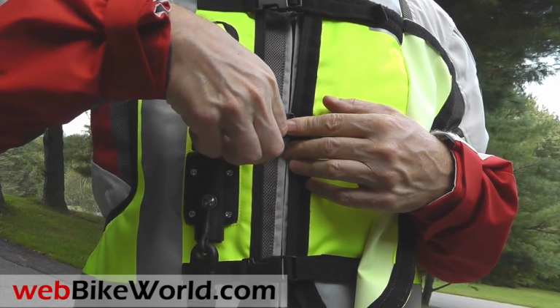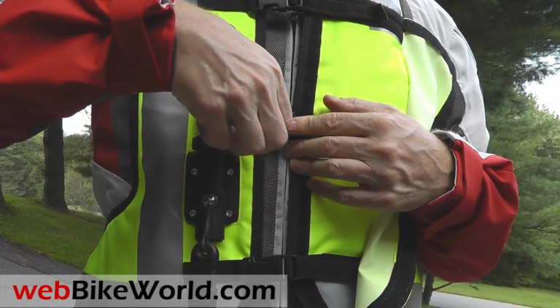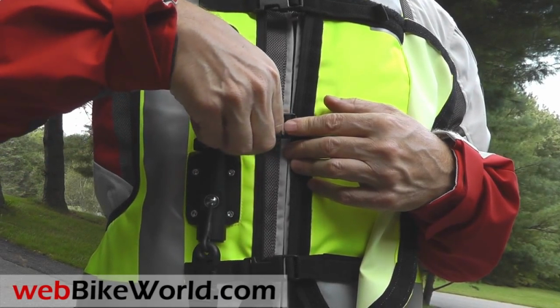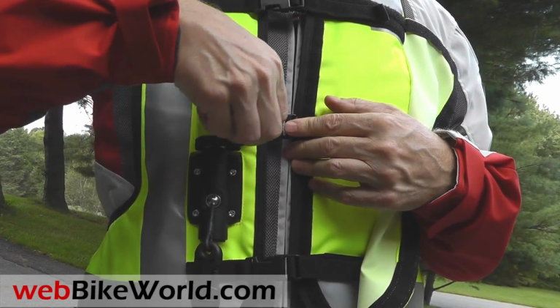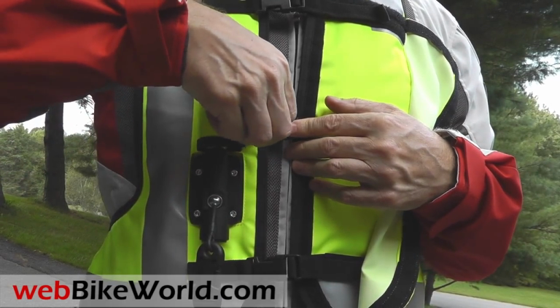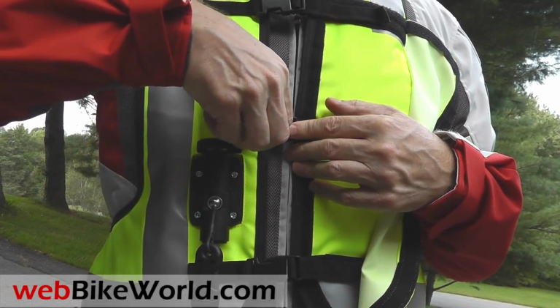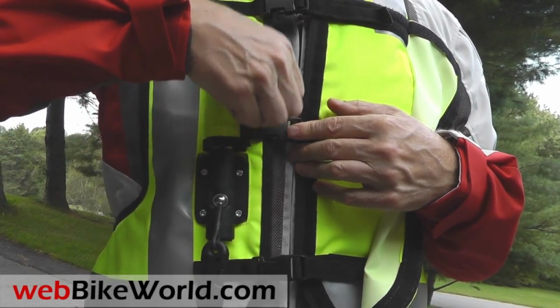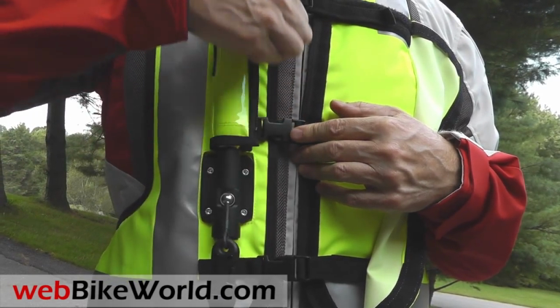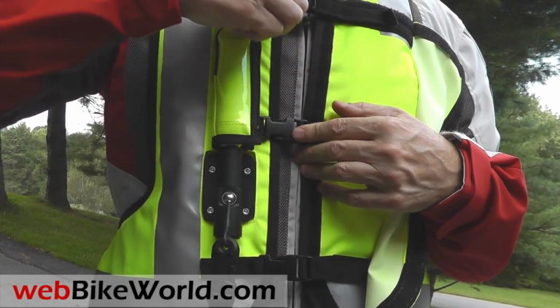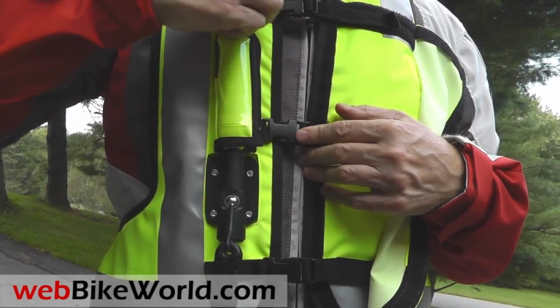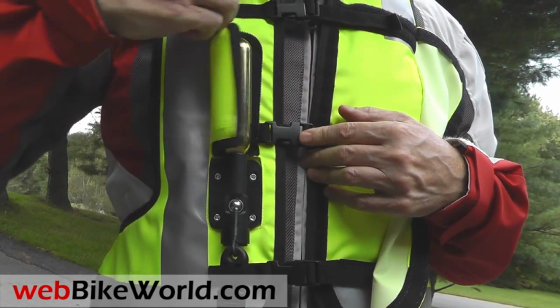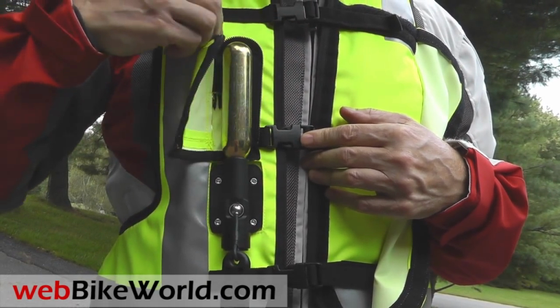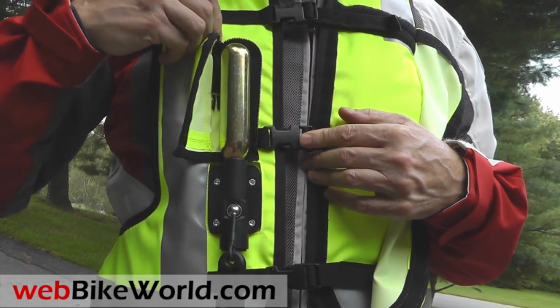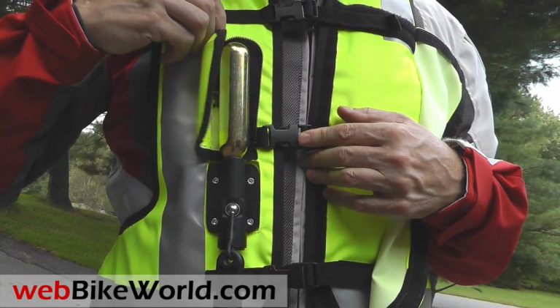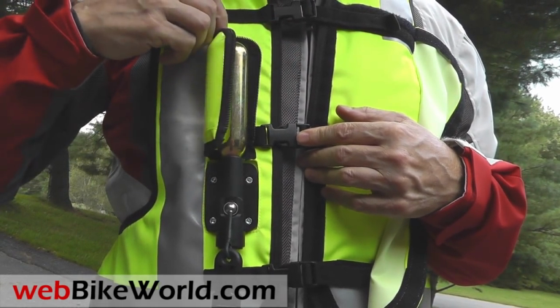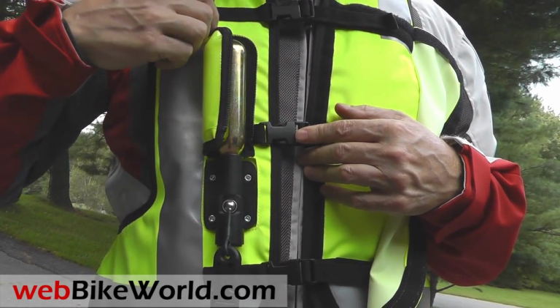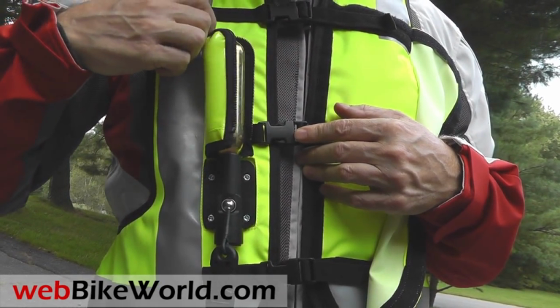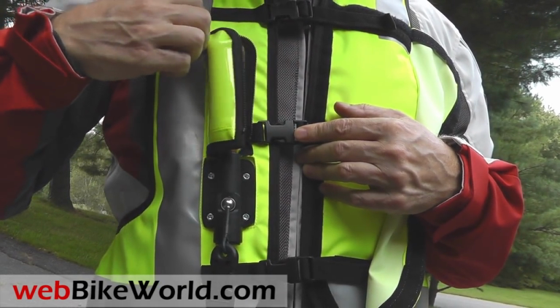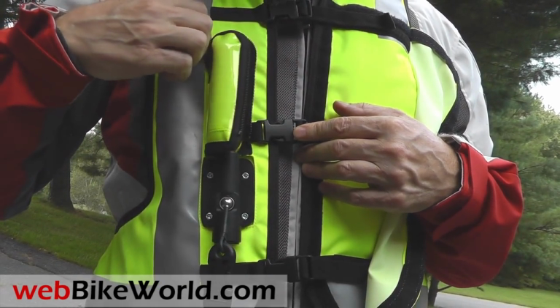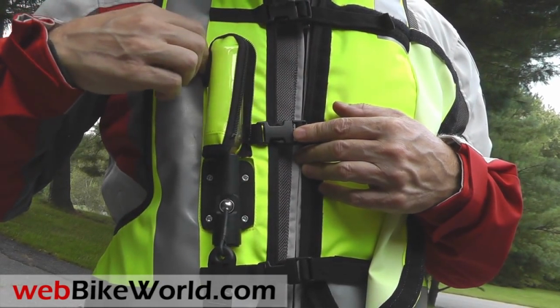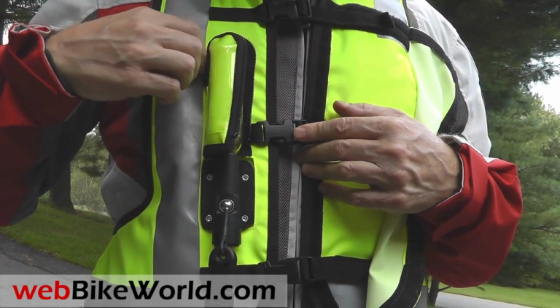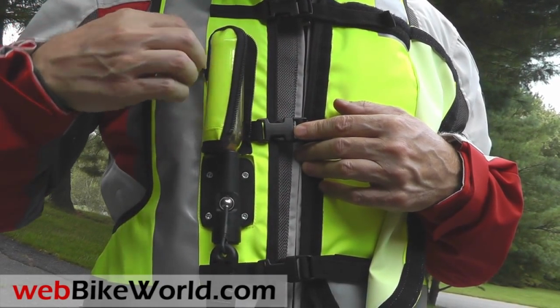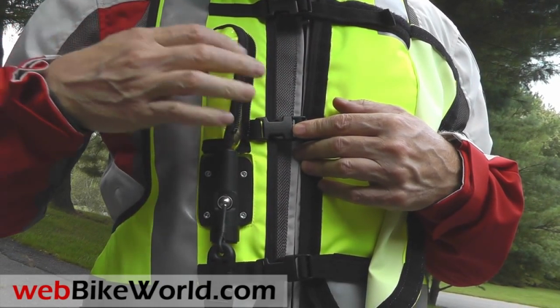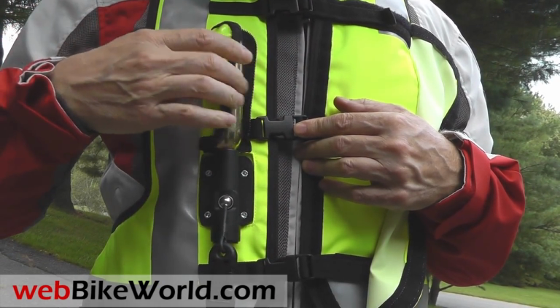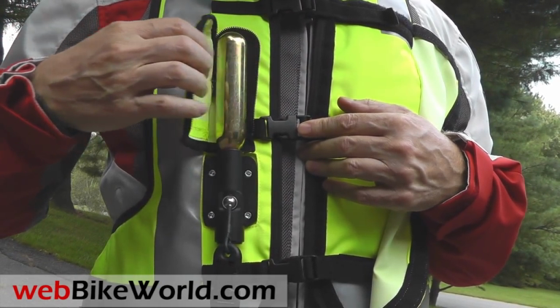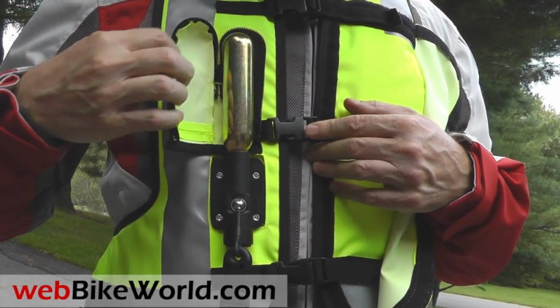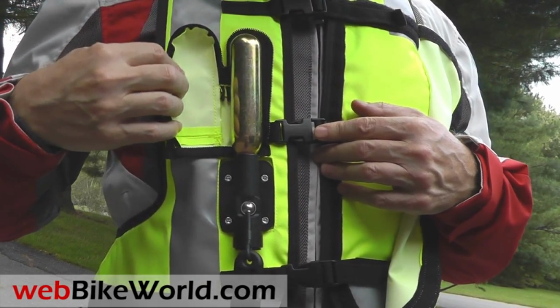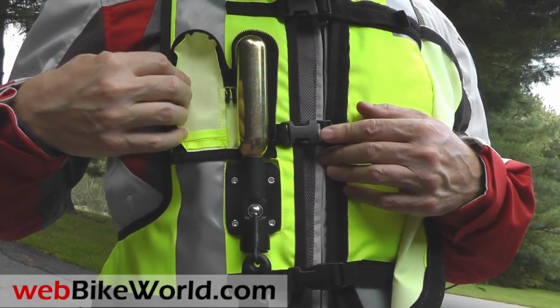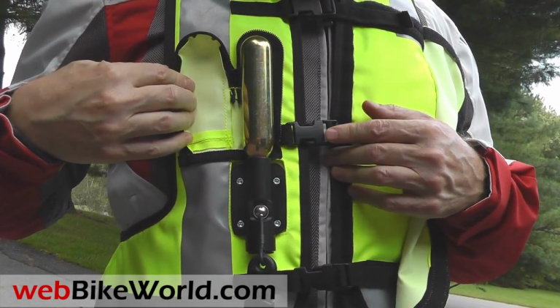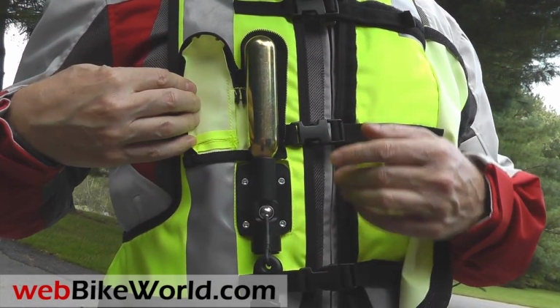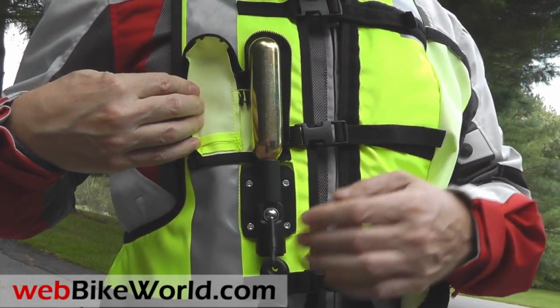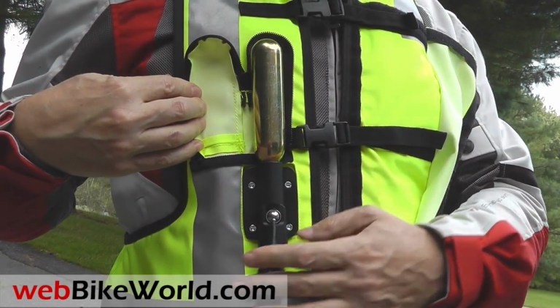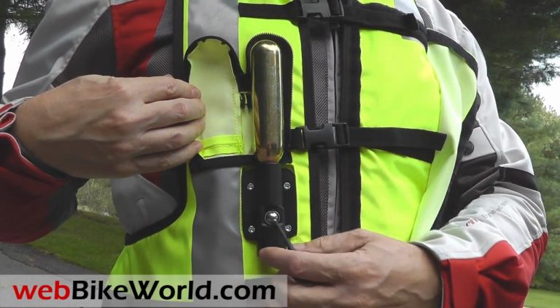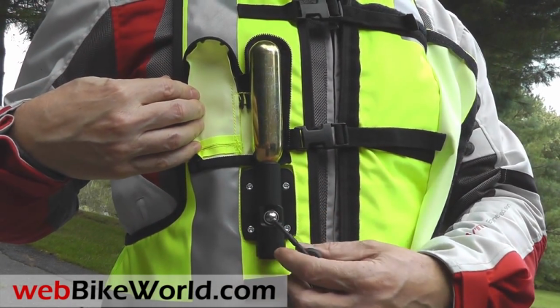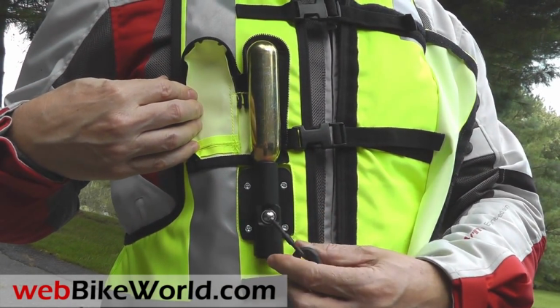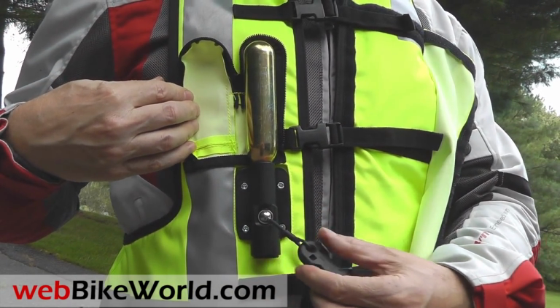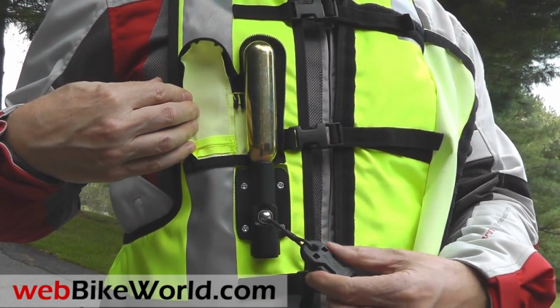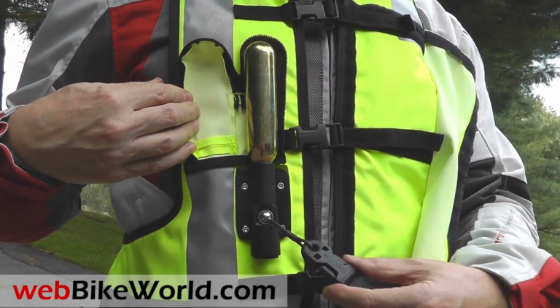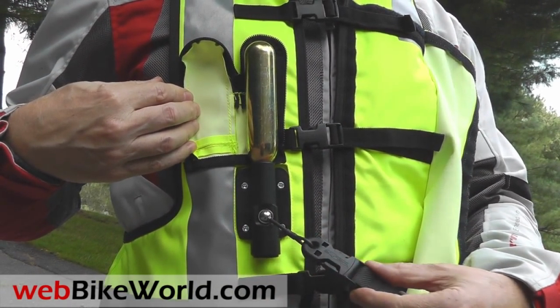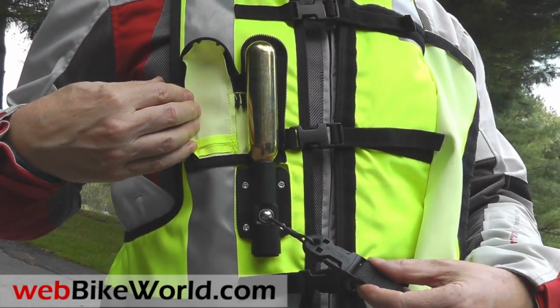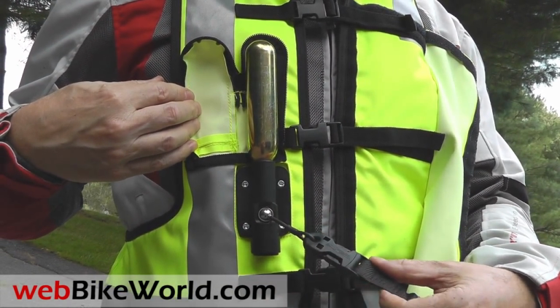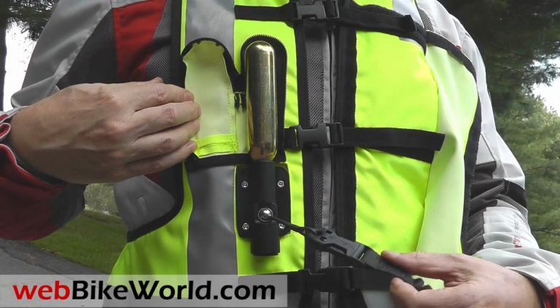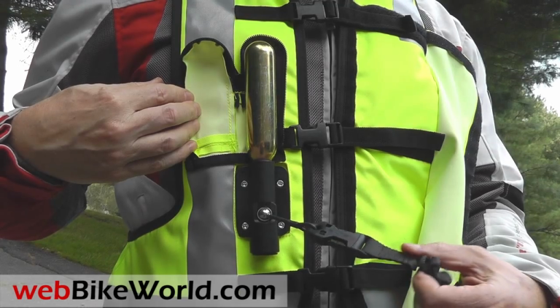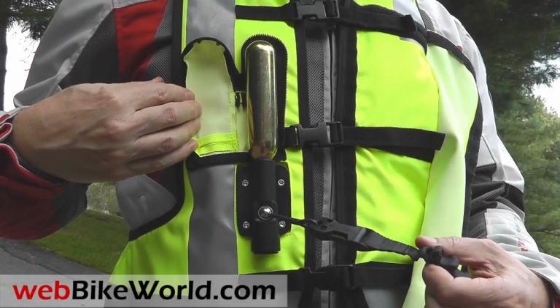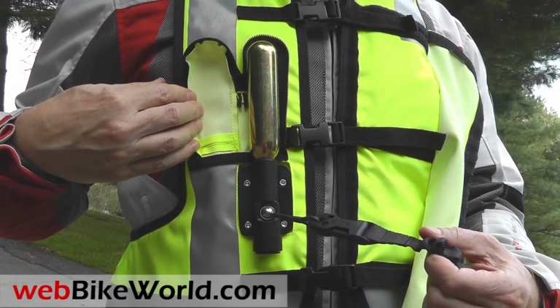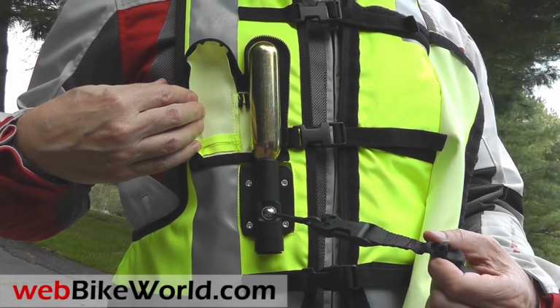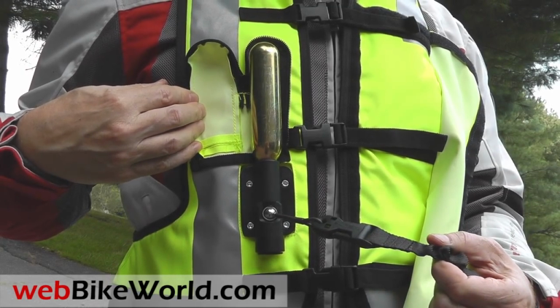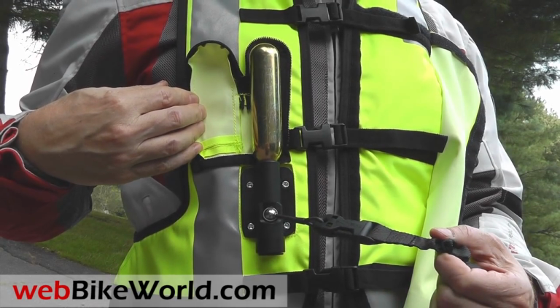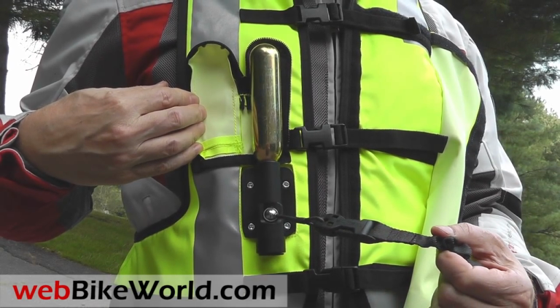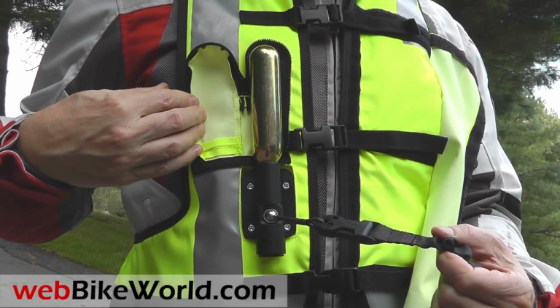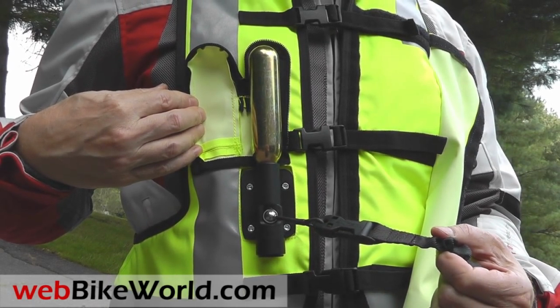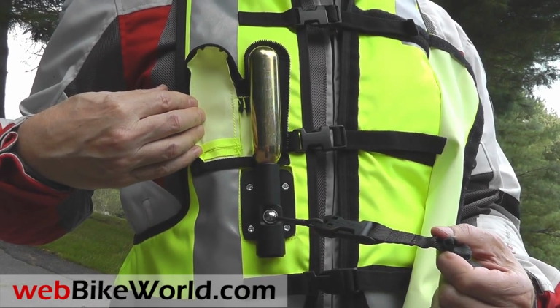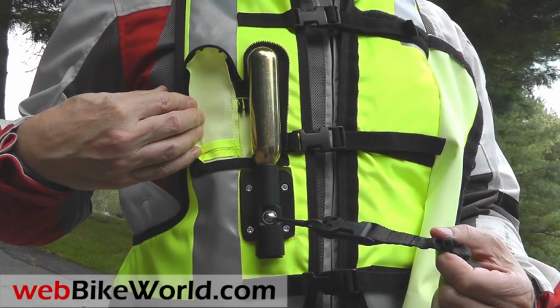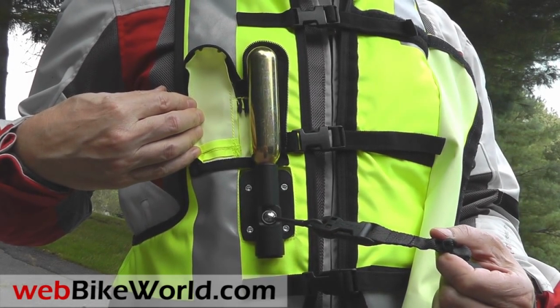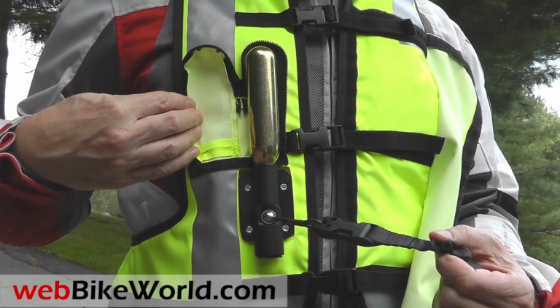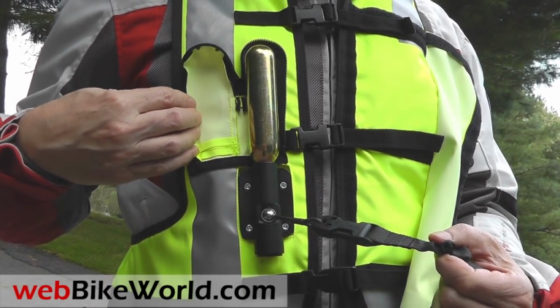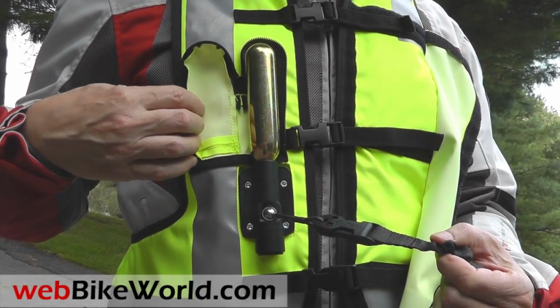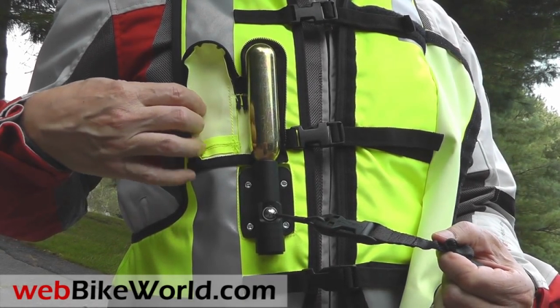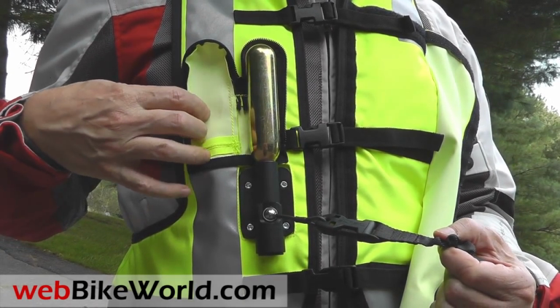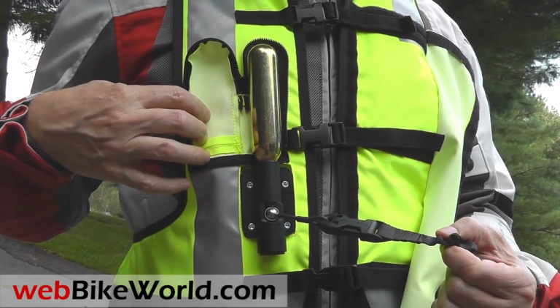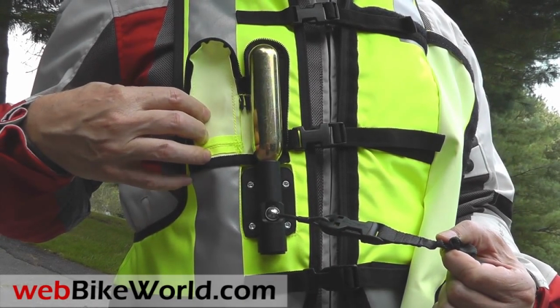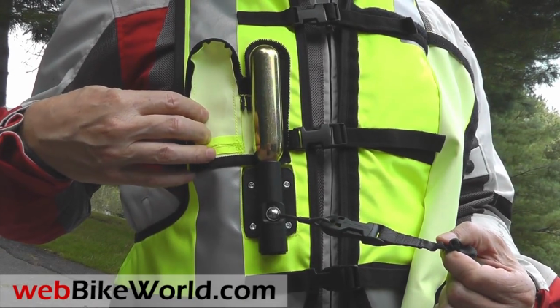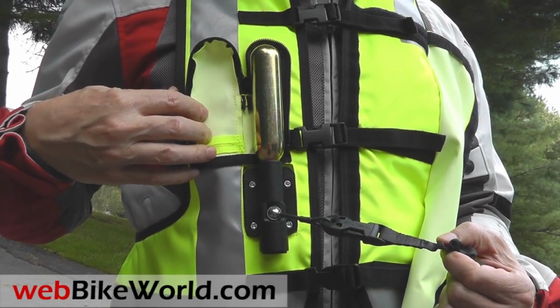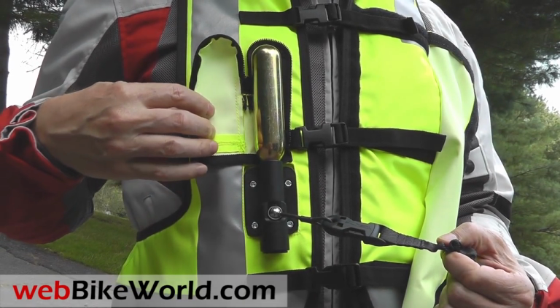The vest uses a large CO2 cartridge in a rugged yet simple engagement system attached to the front. The vest also has a built-in NOx back protector and a huge amount of very reflective striping, in addition to the high-vis fabric.